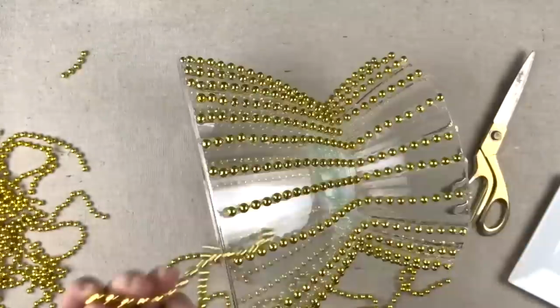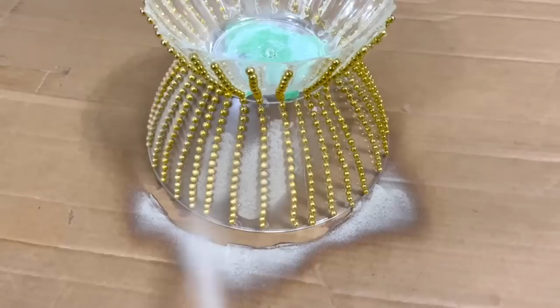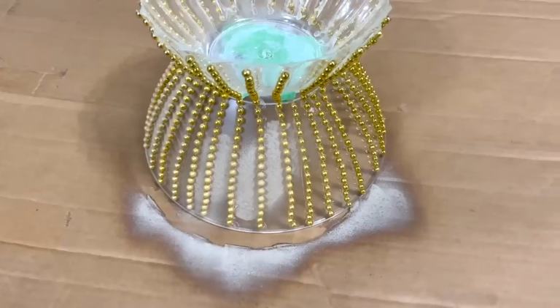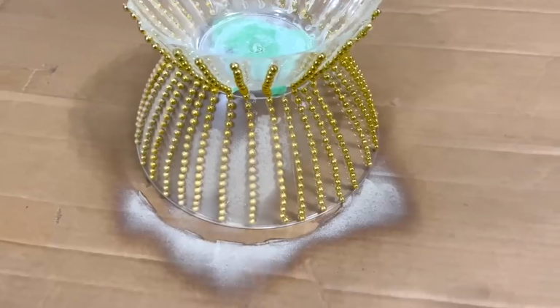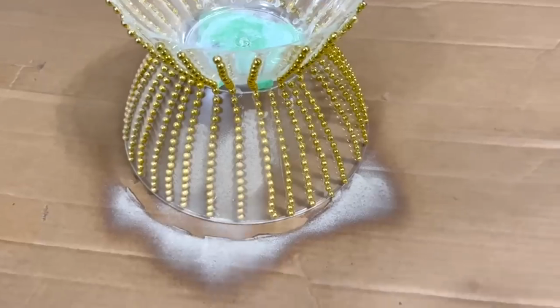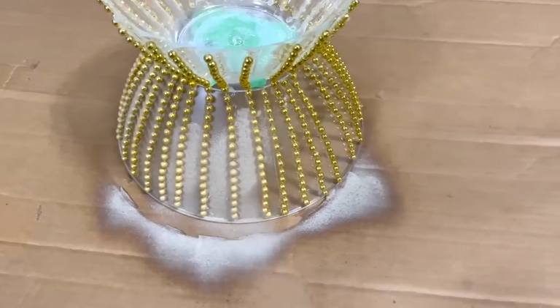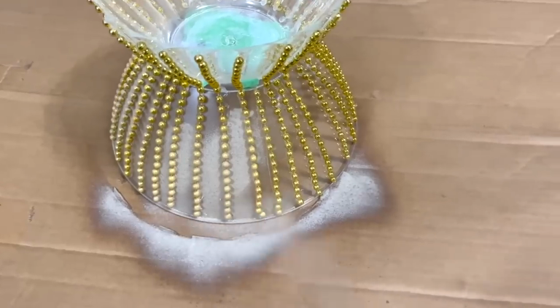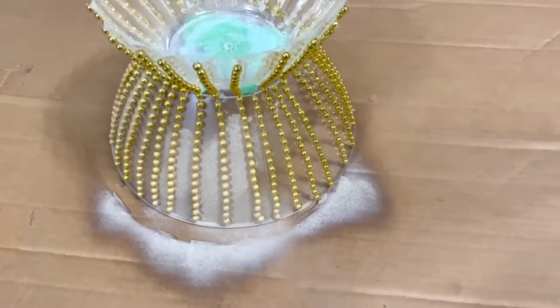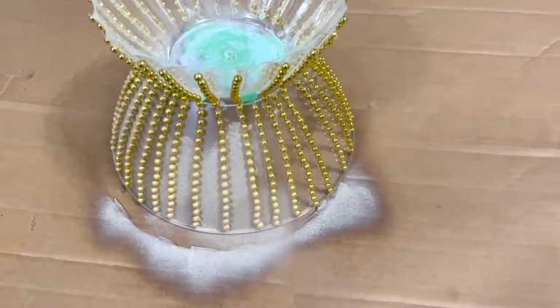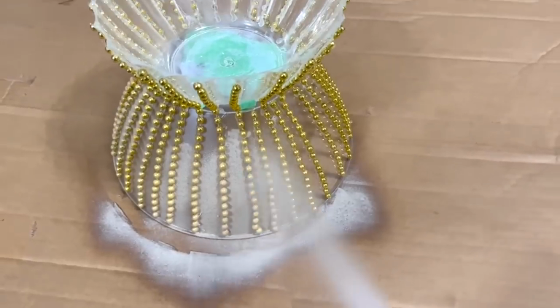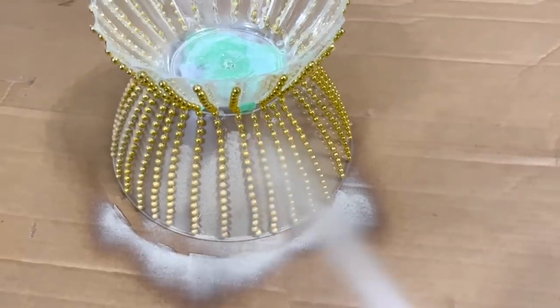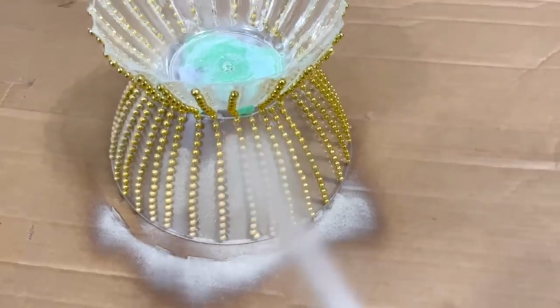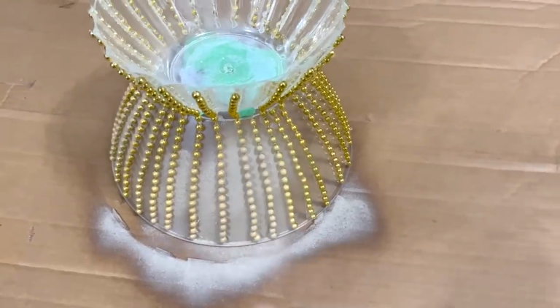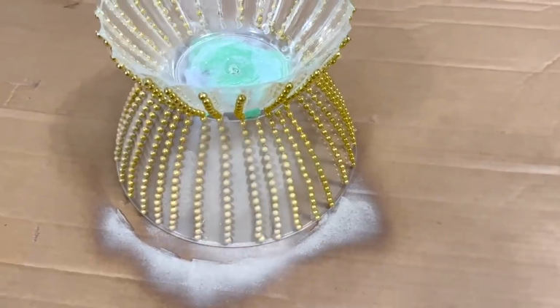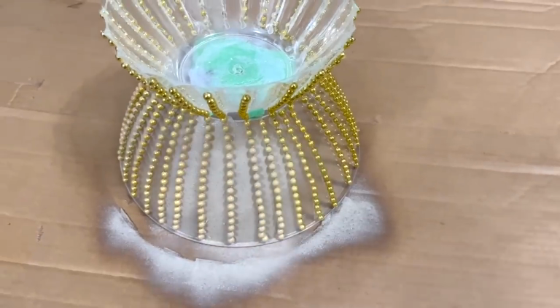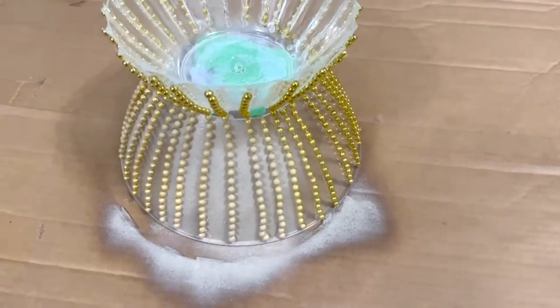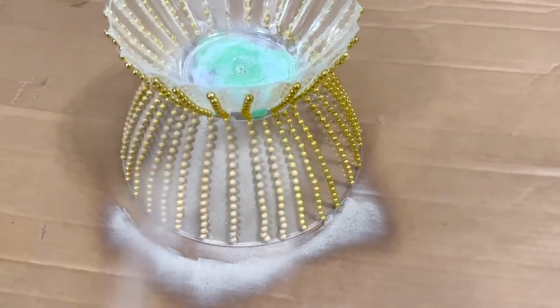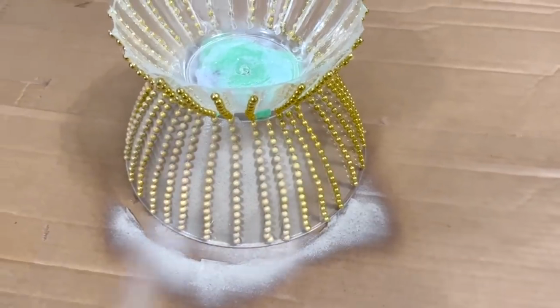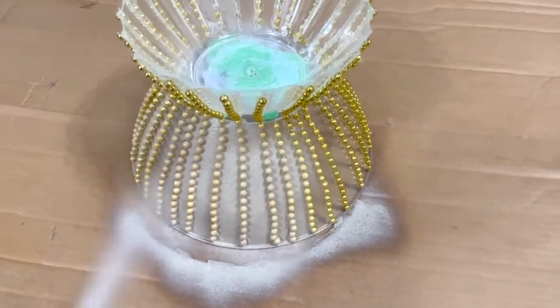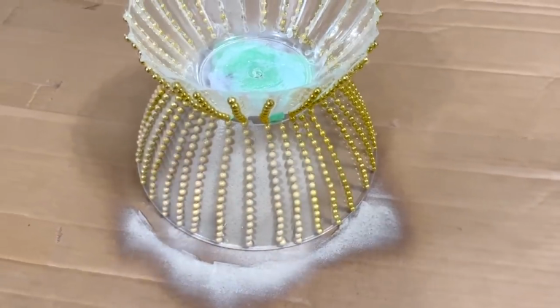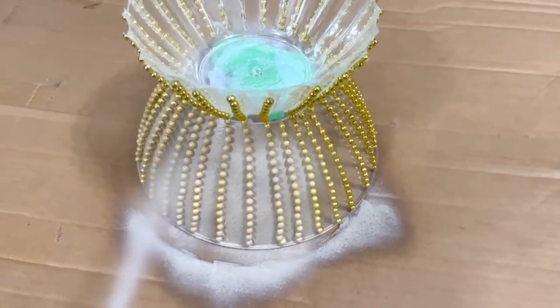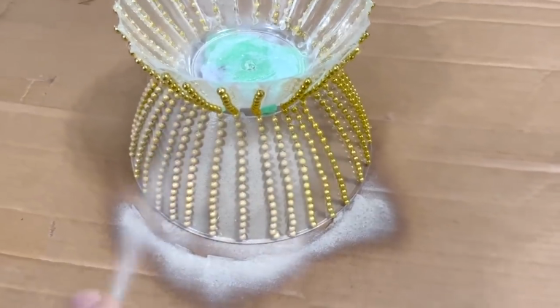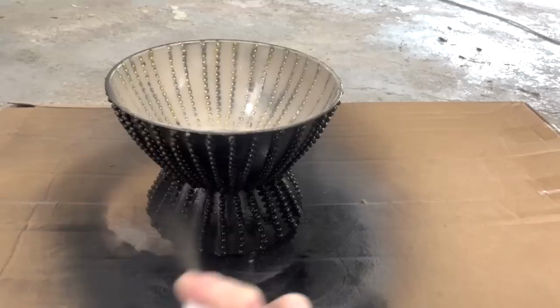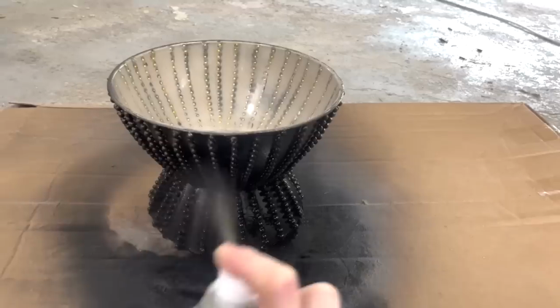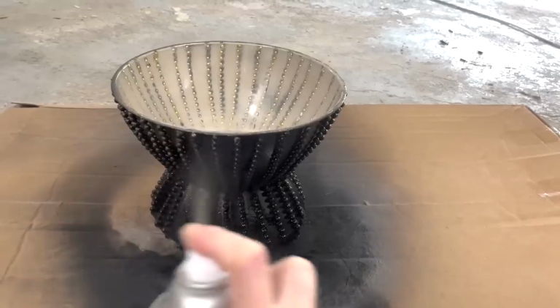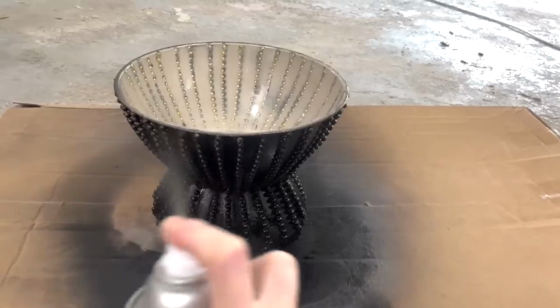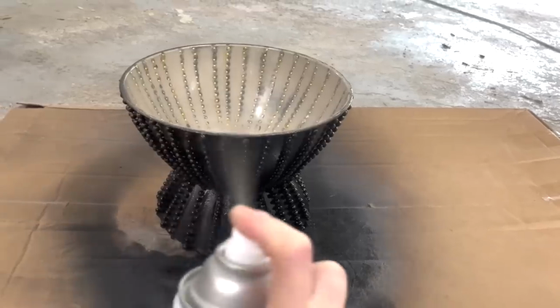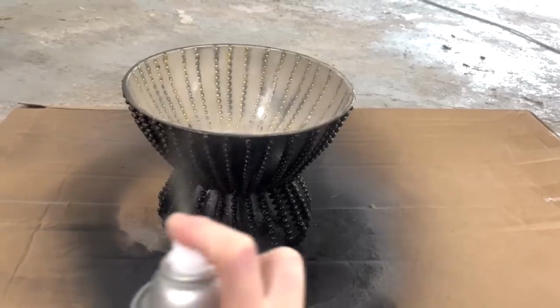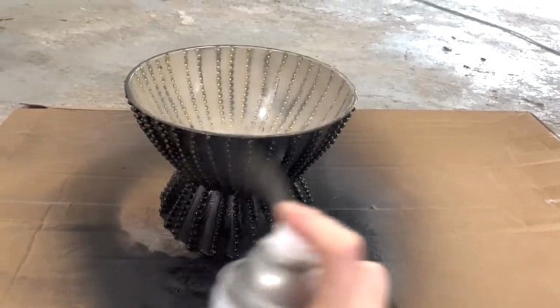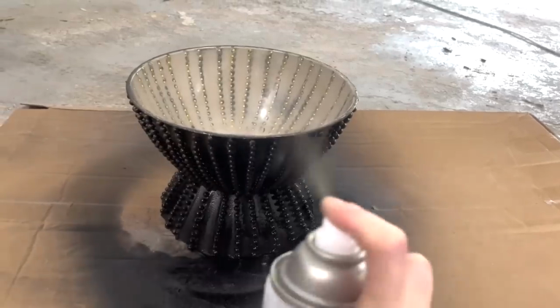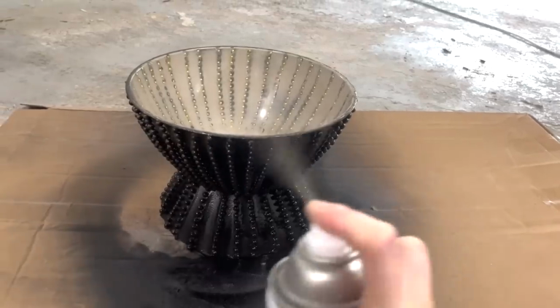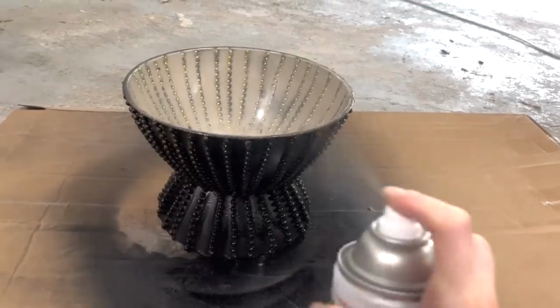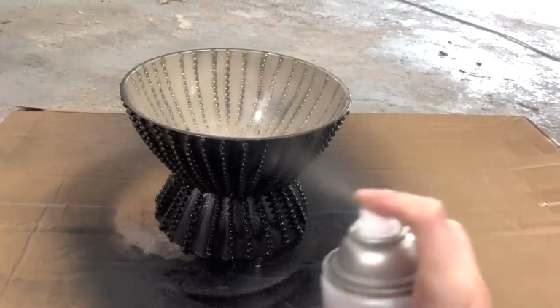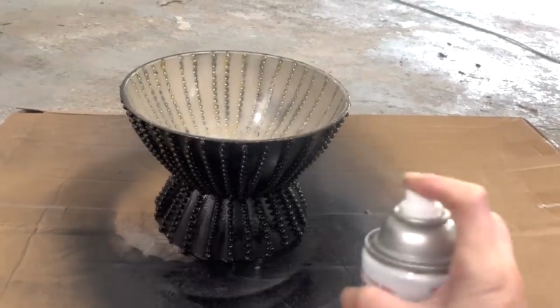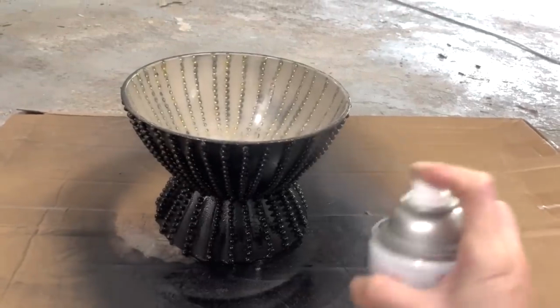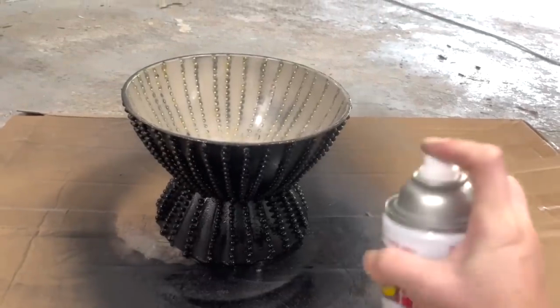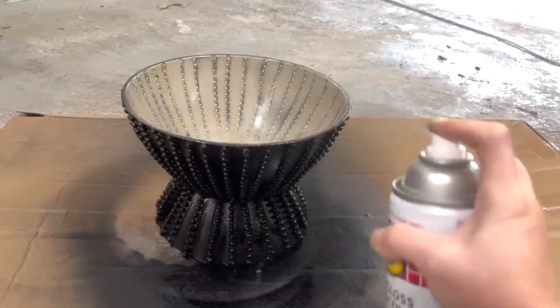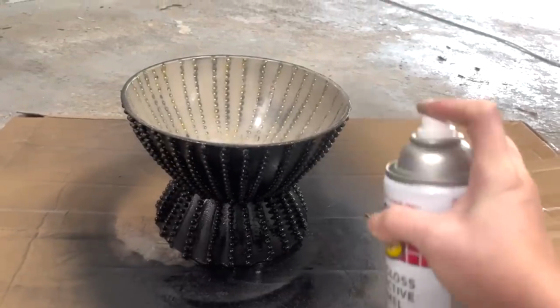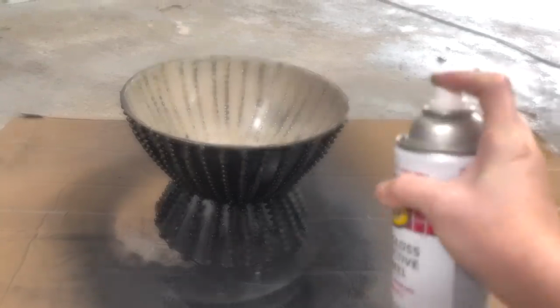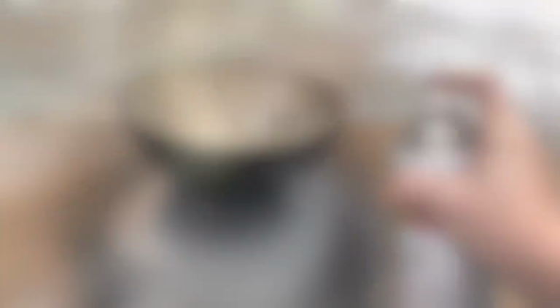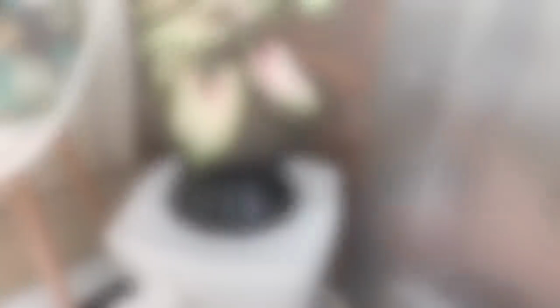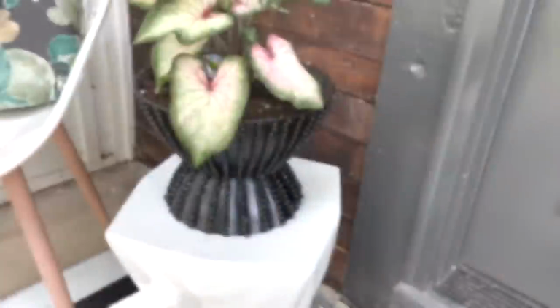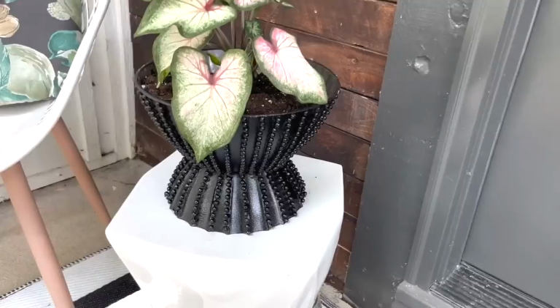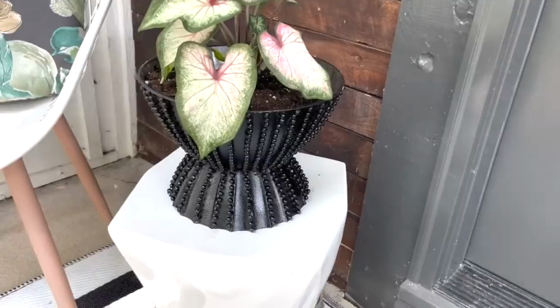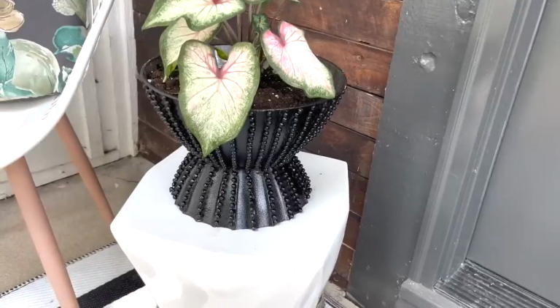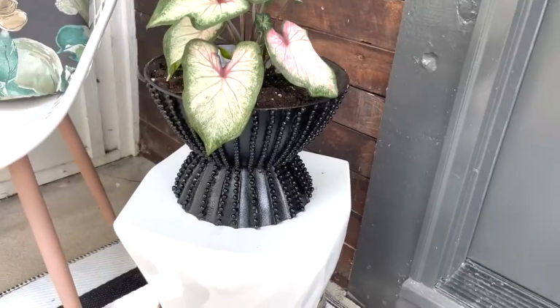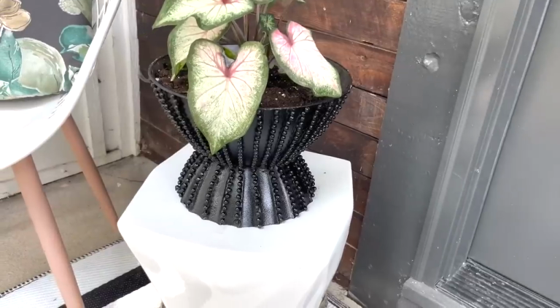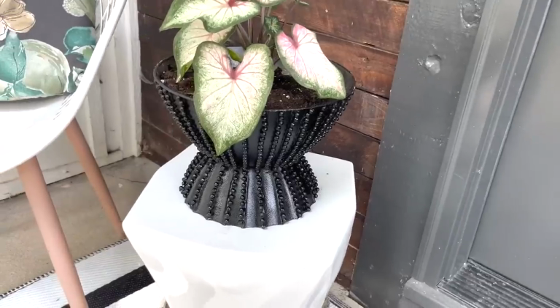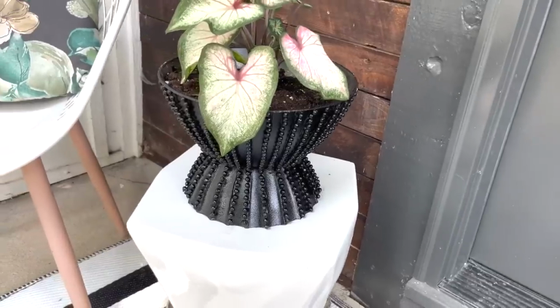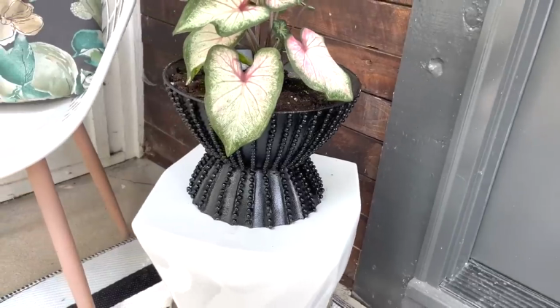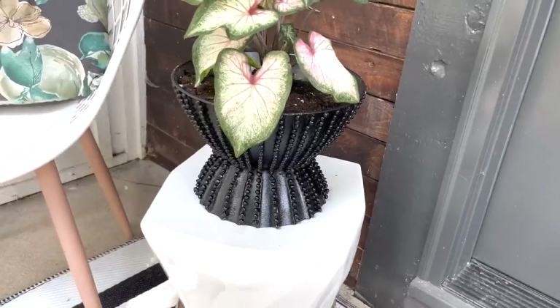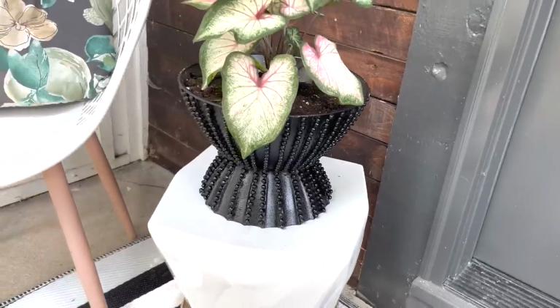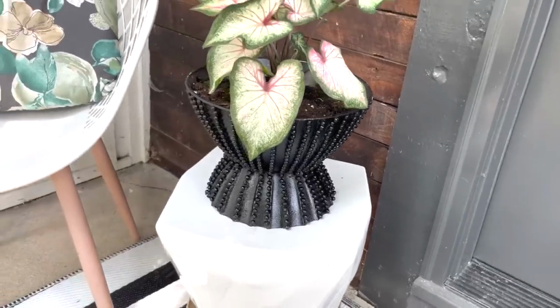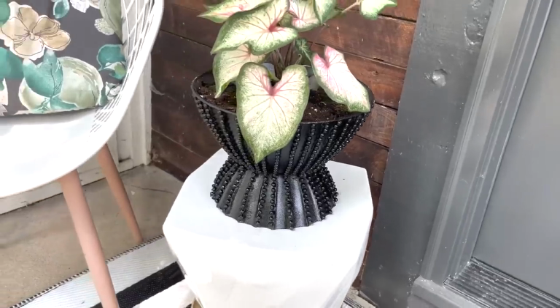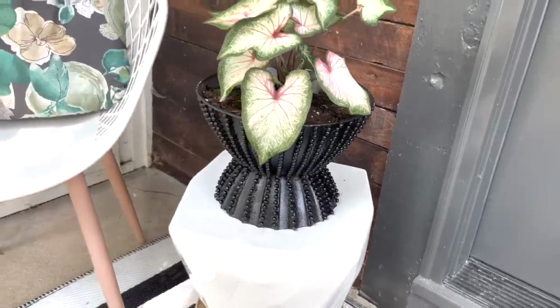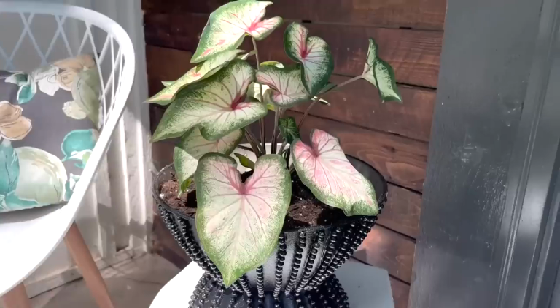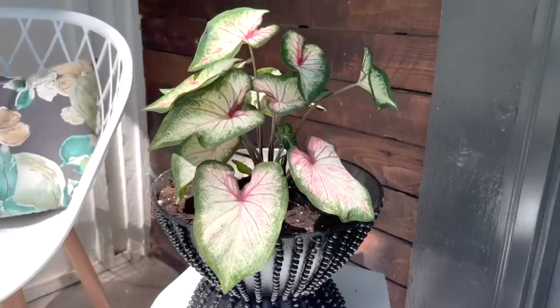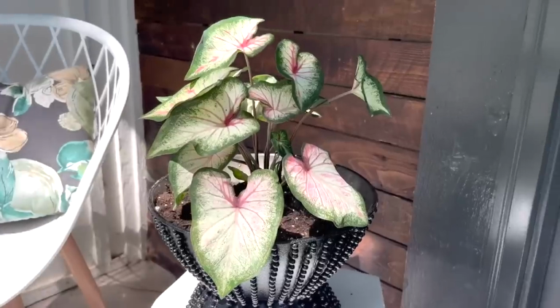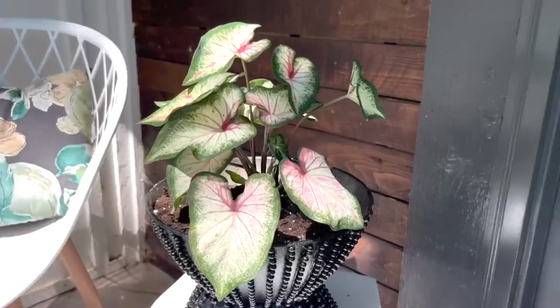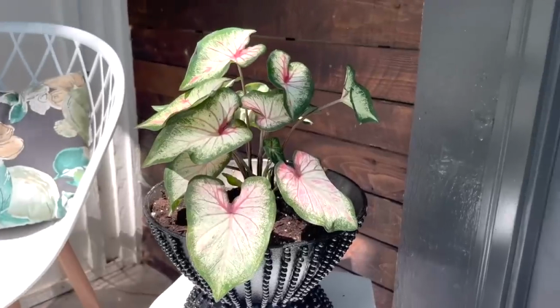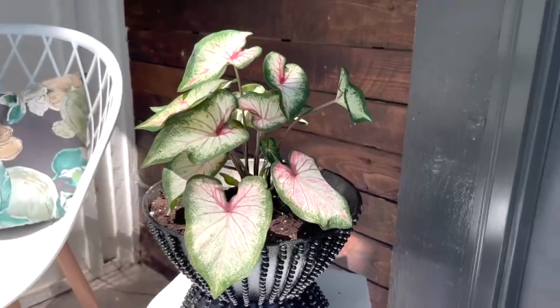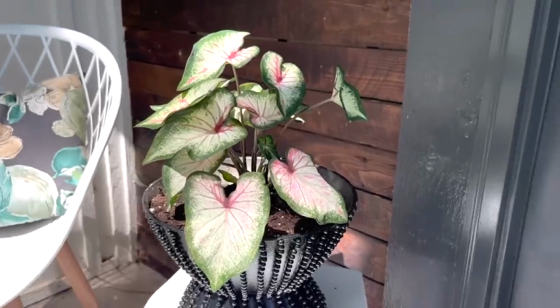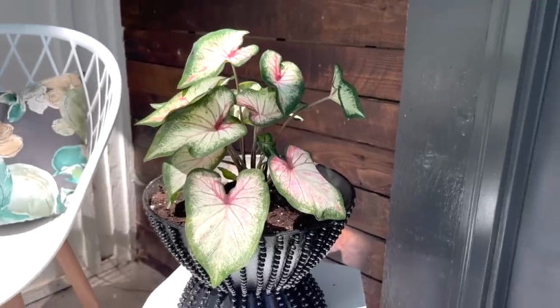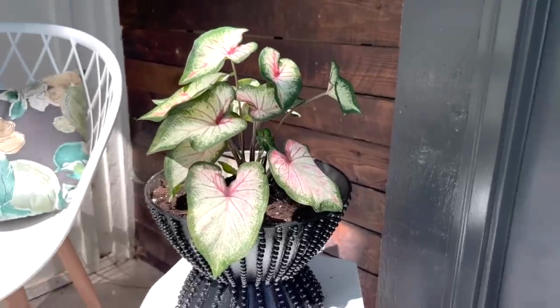I've got the stone texture applied. Now it's time to go in with my black spray paint, and here's a closer look at my DIY beaded flower pot.